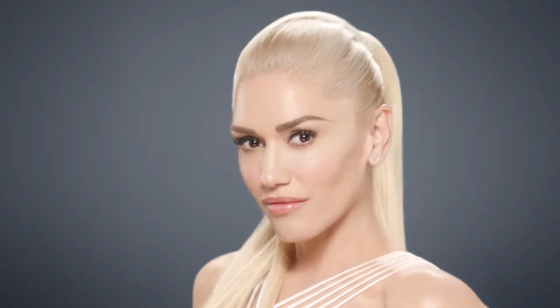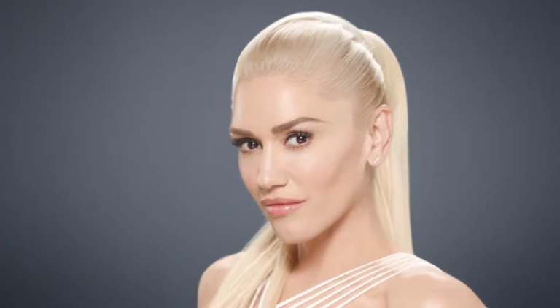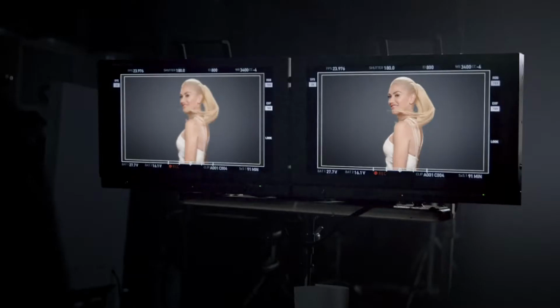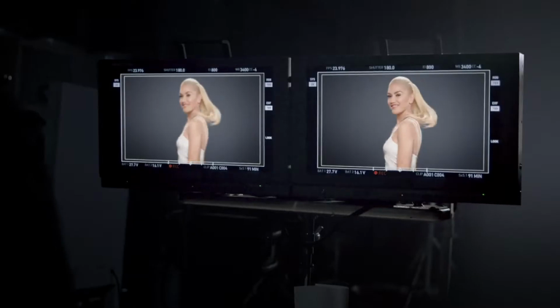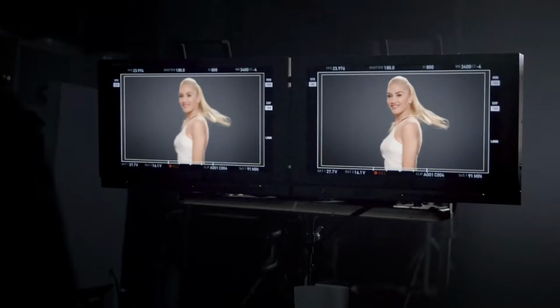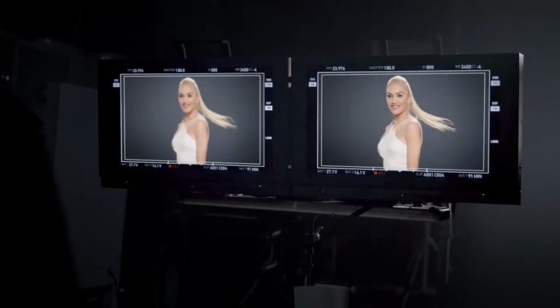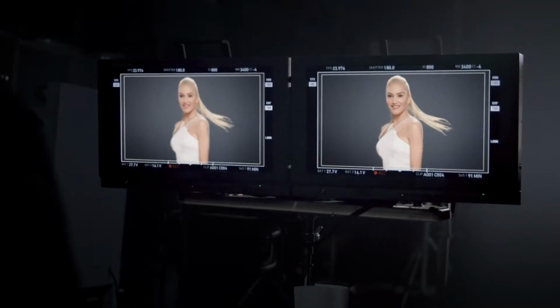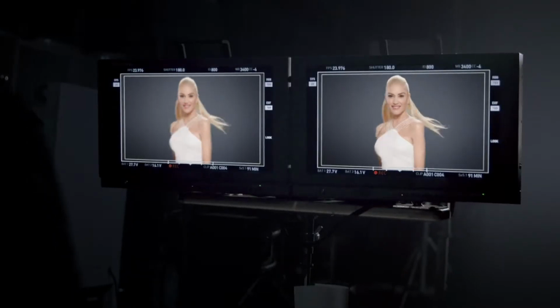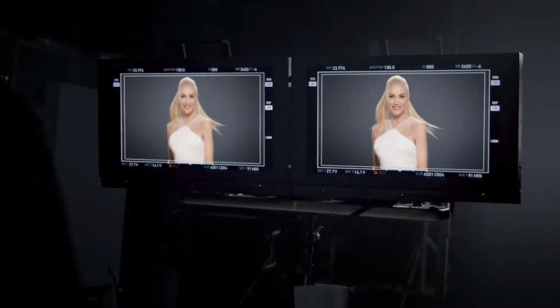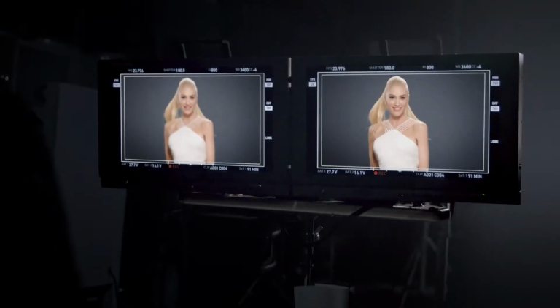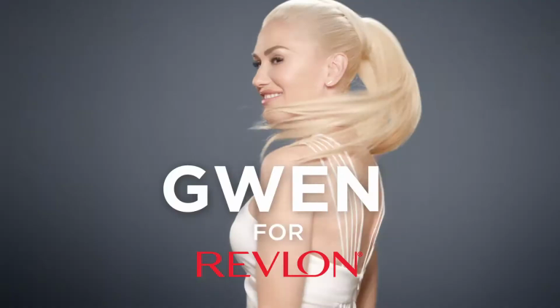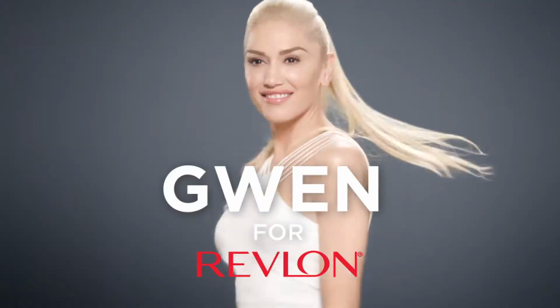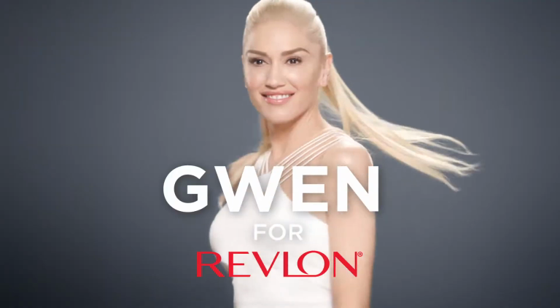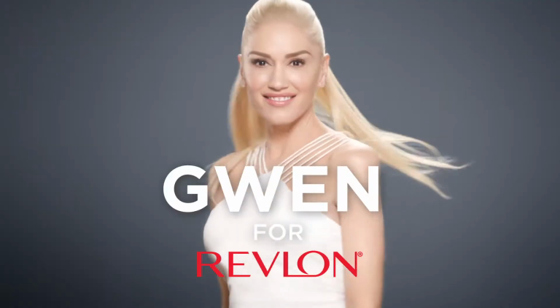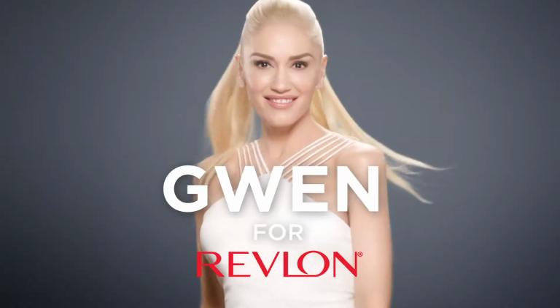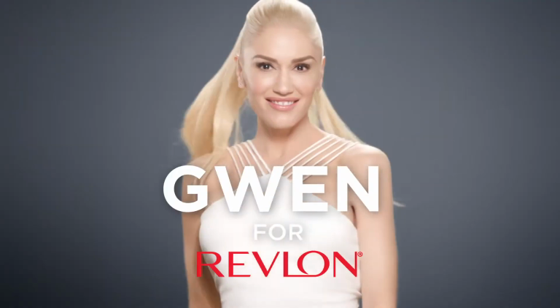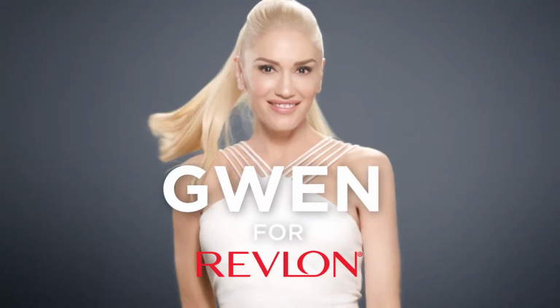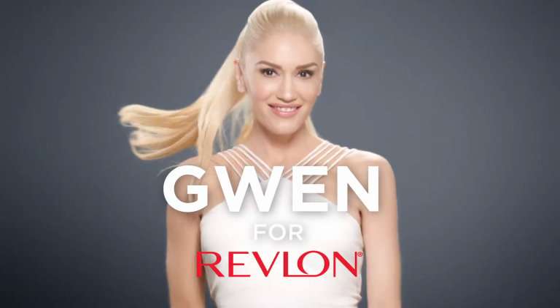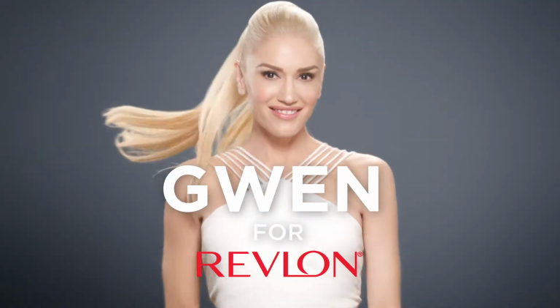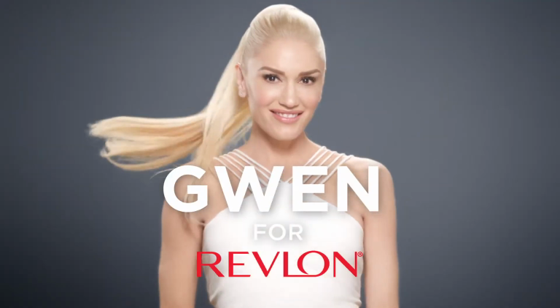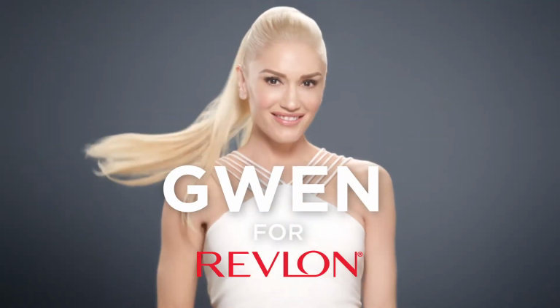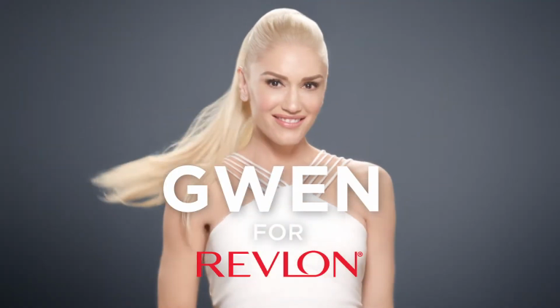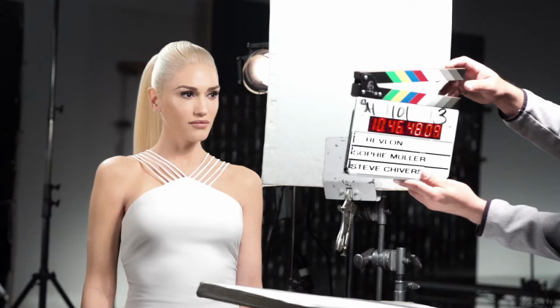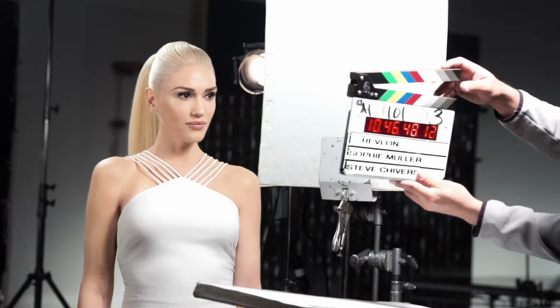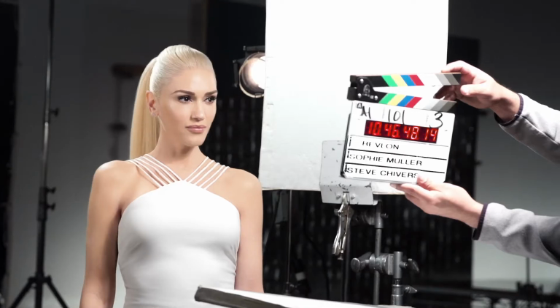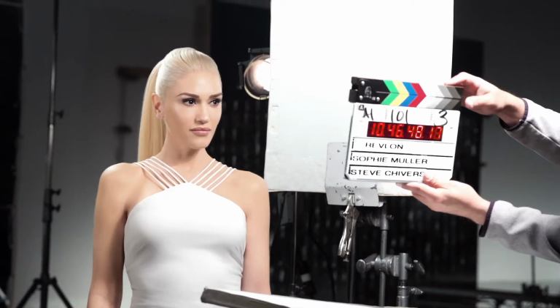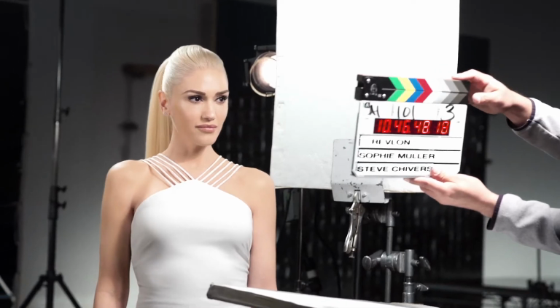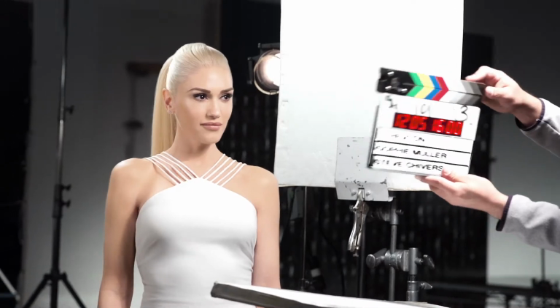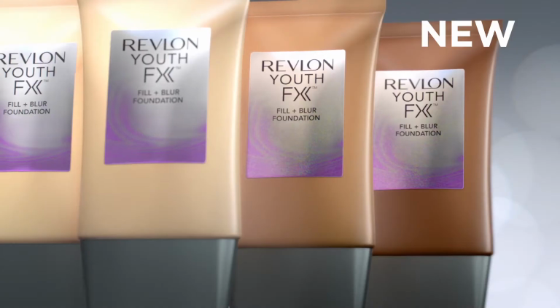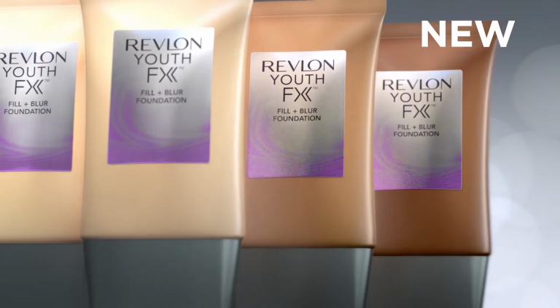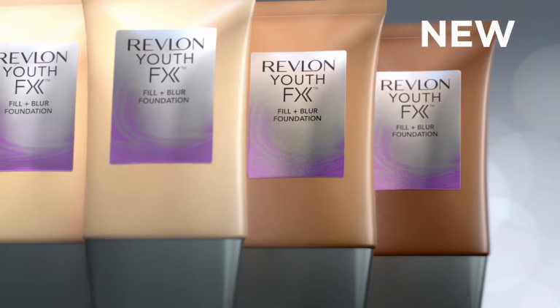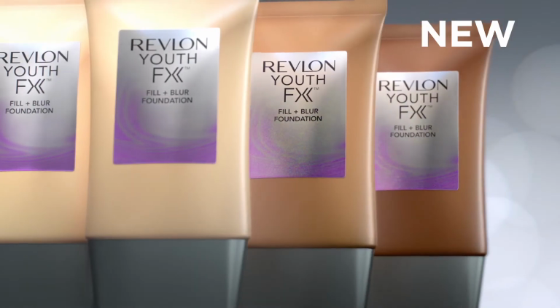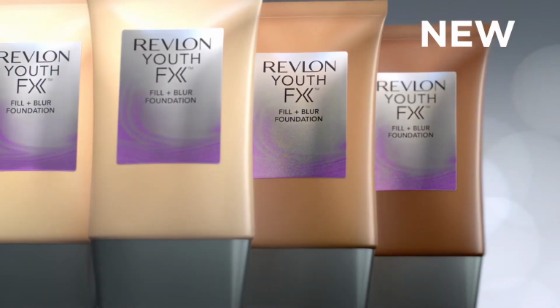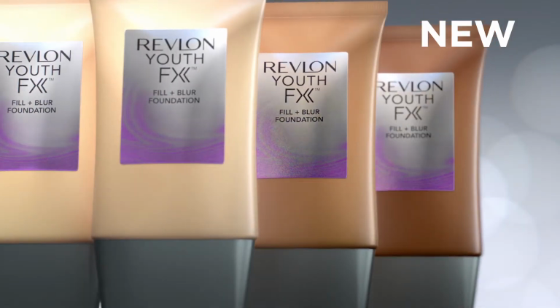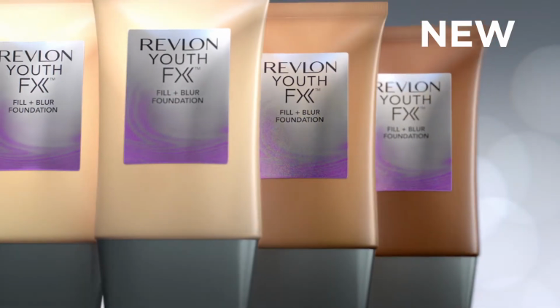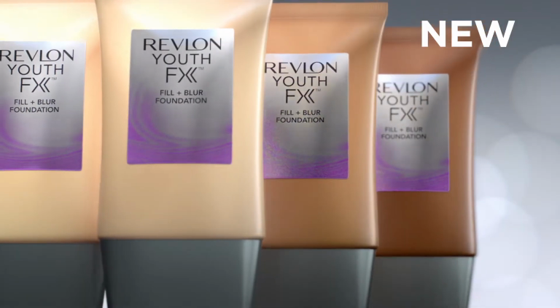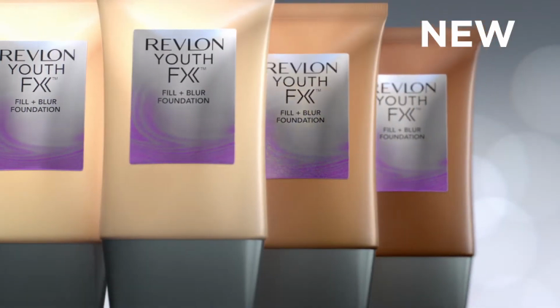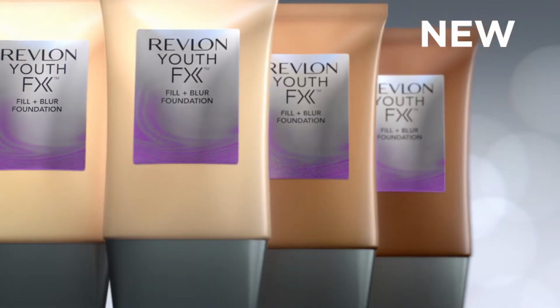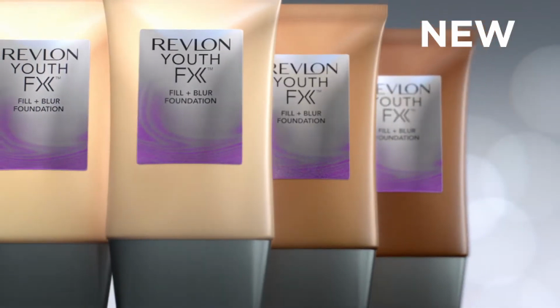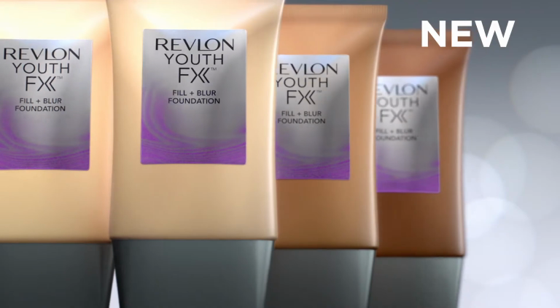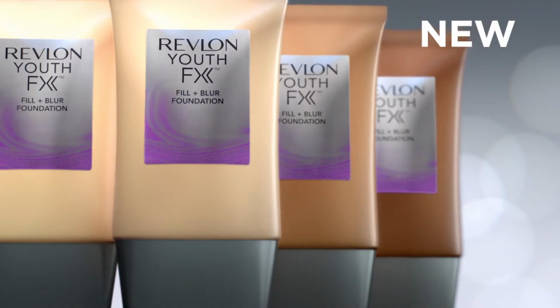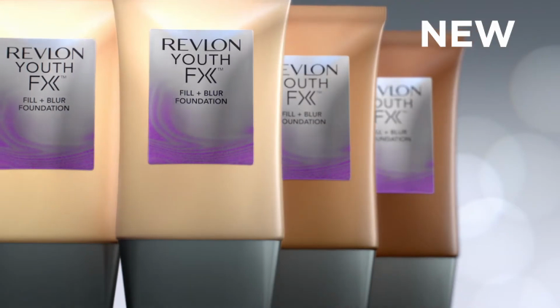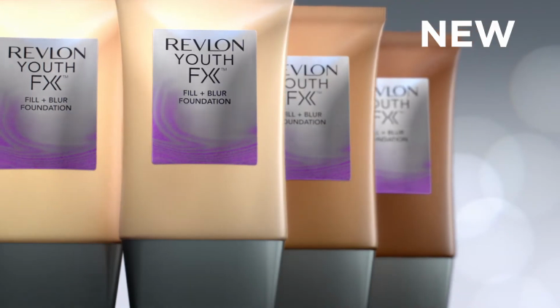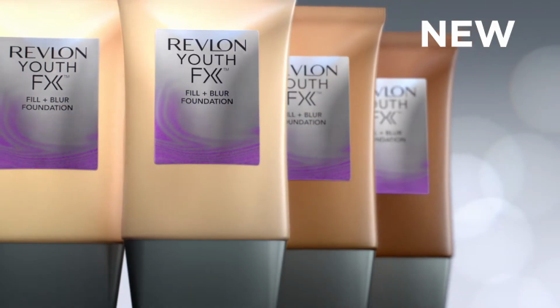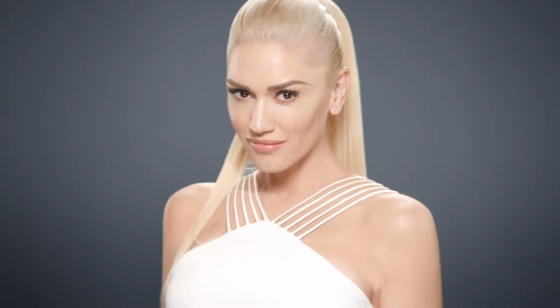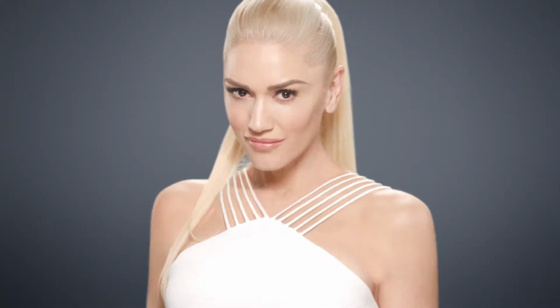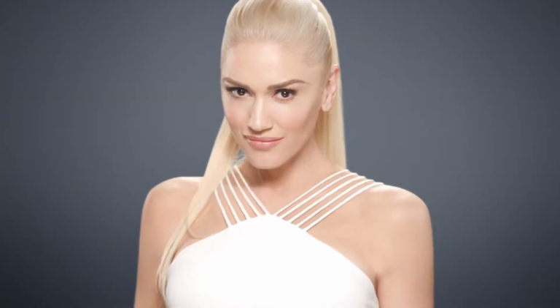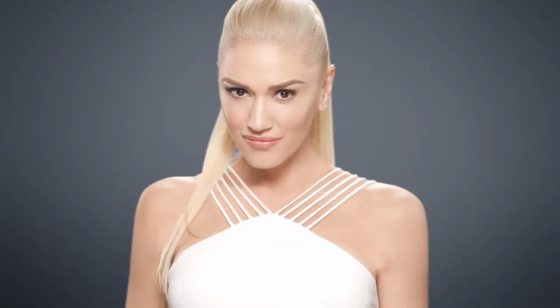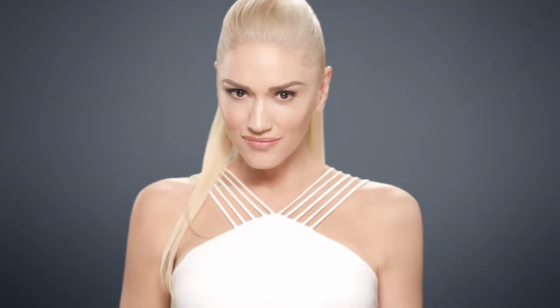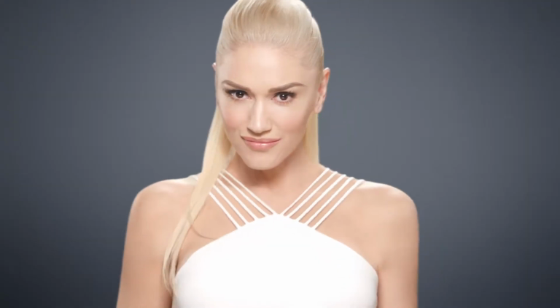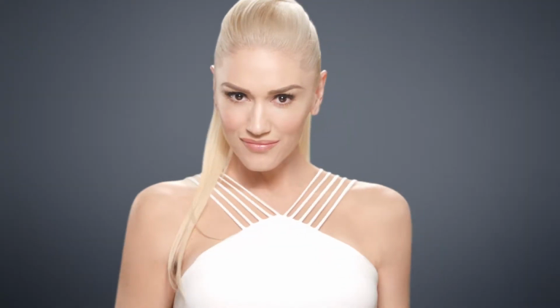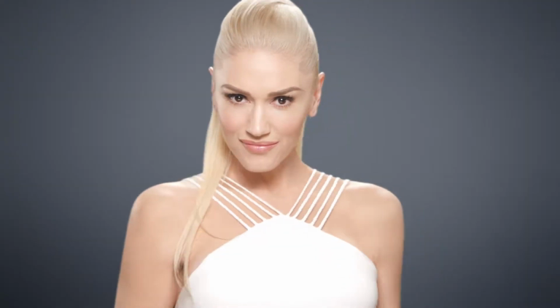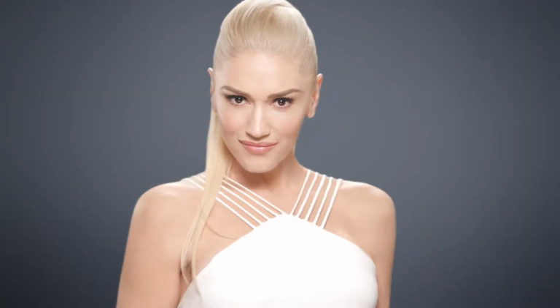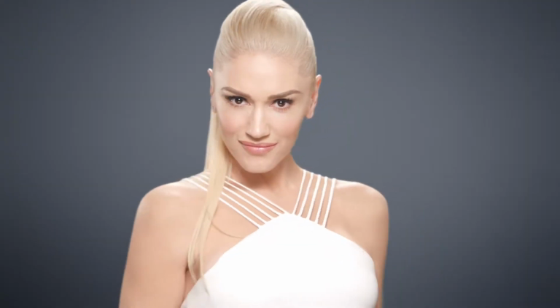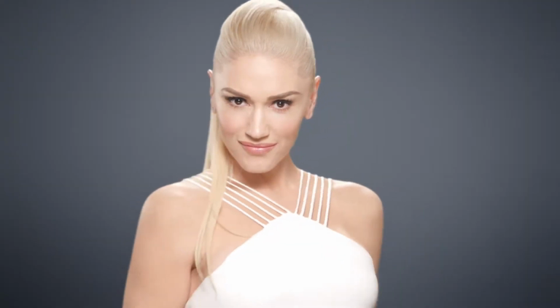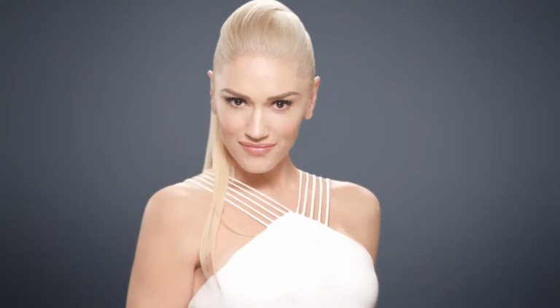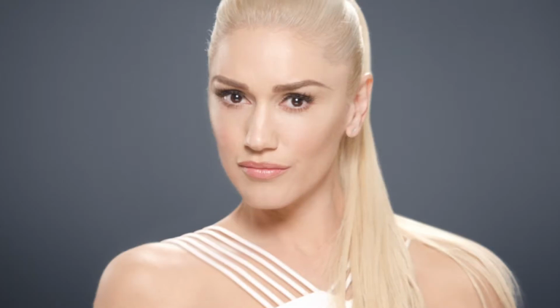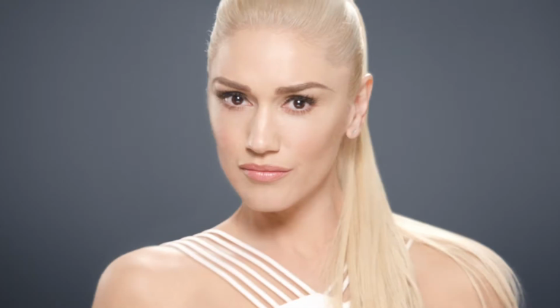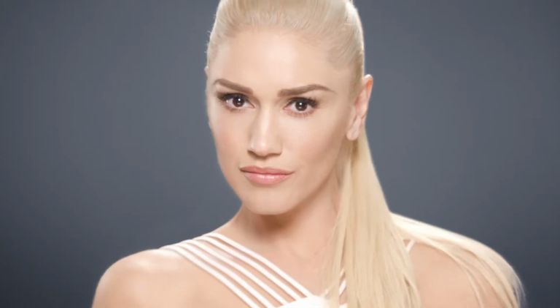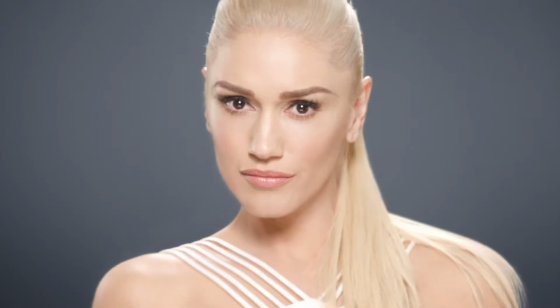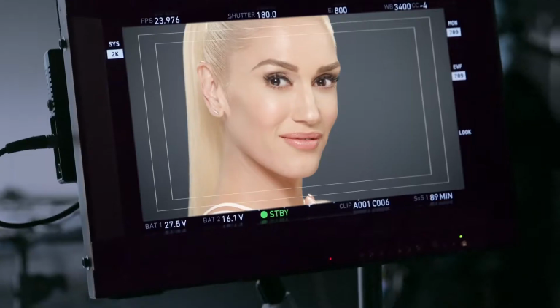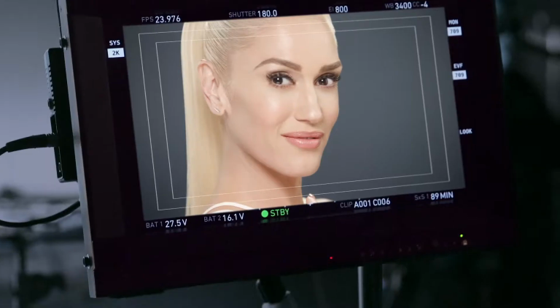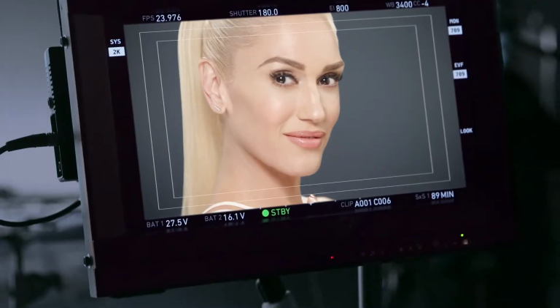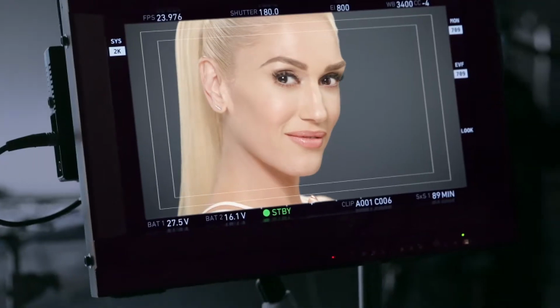The camera and I, we spend a lot of time together. So Revlon's new Youth Effects foundation makes me look my freshest, brightest best.